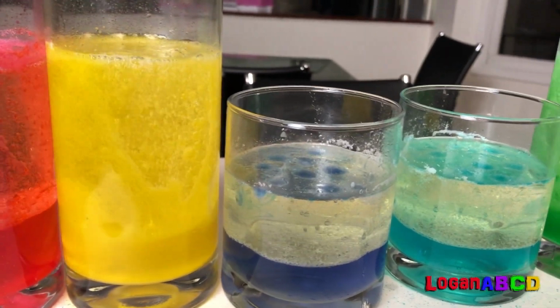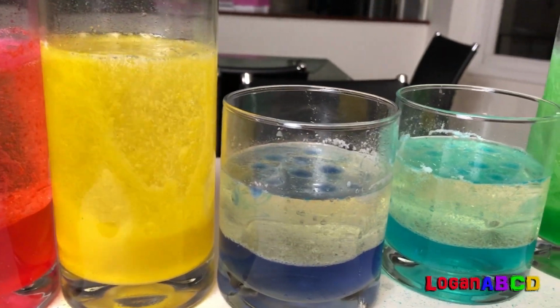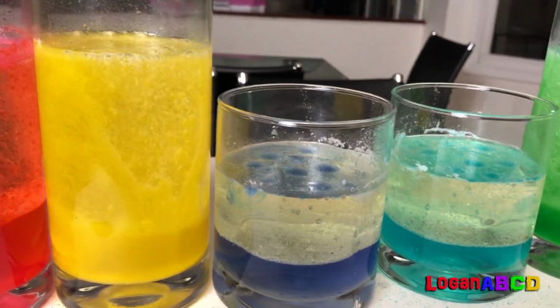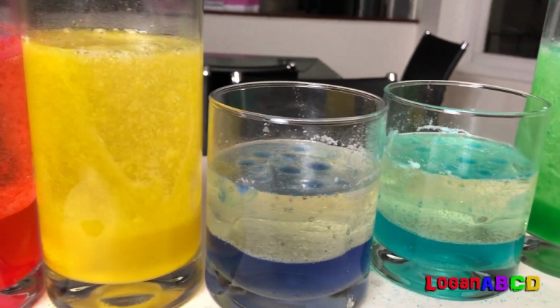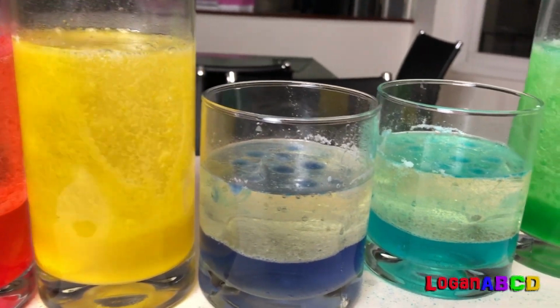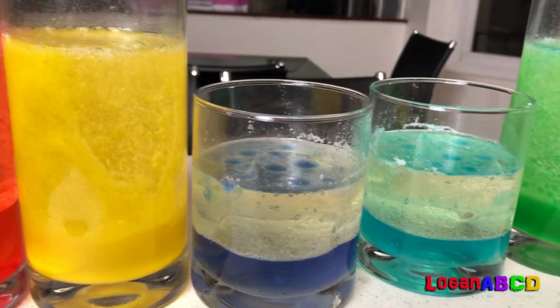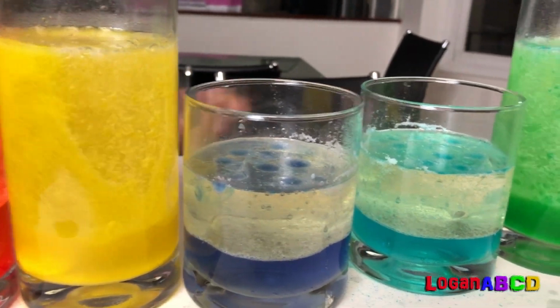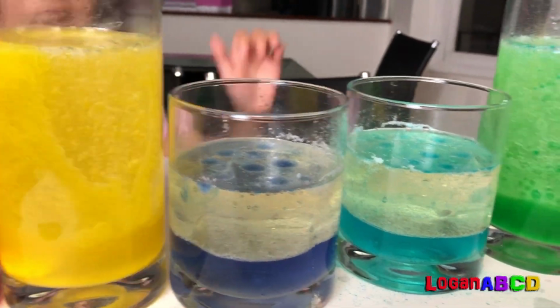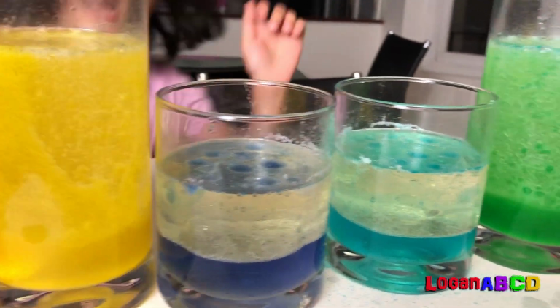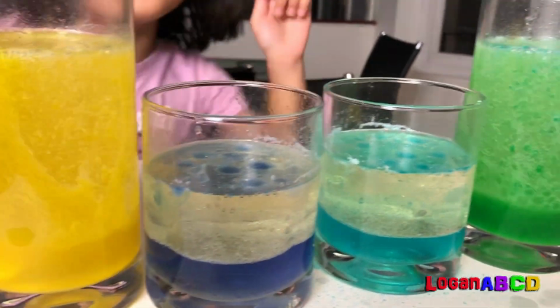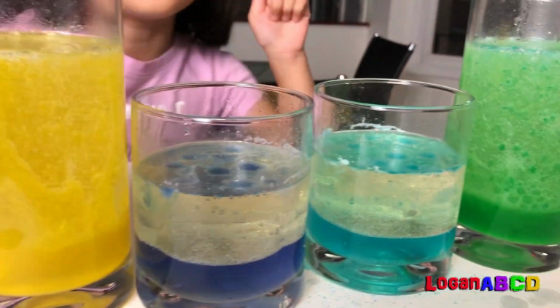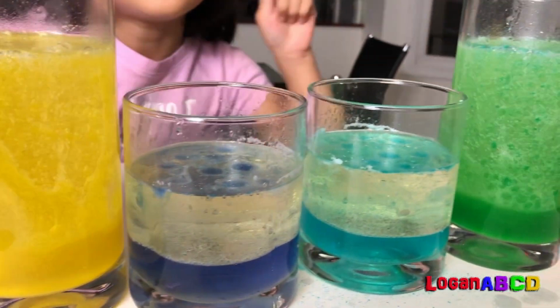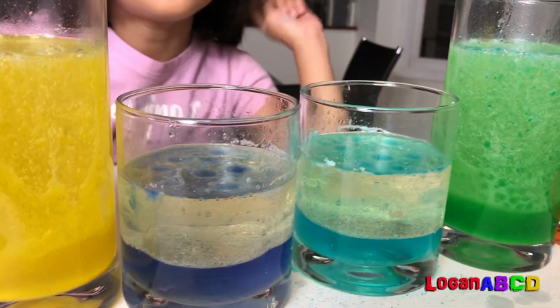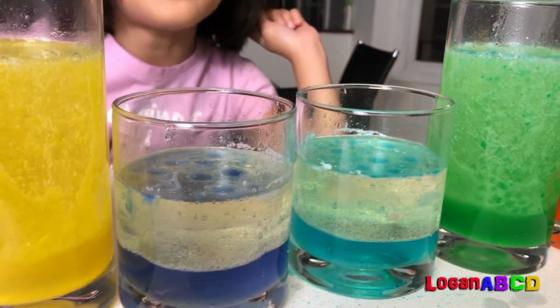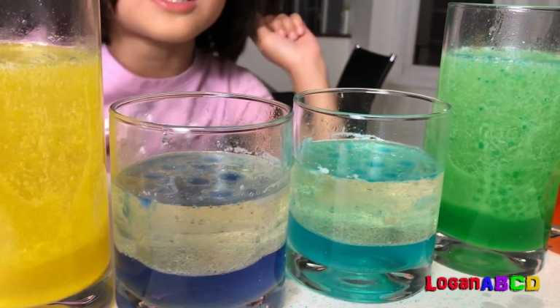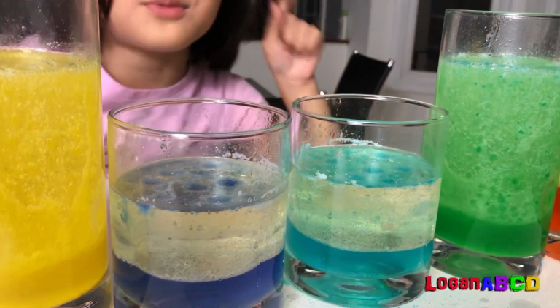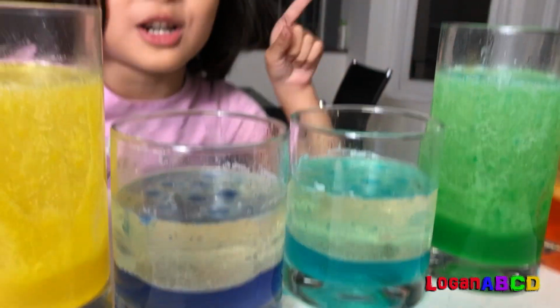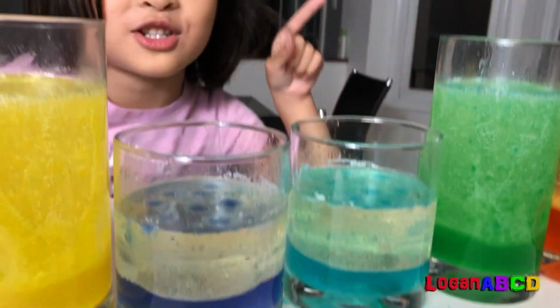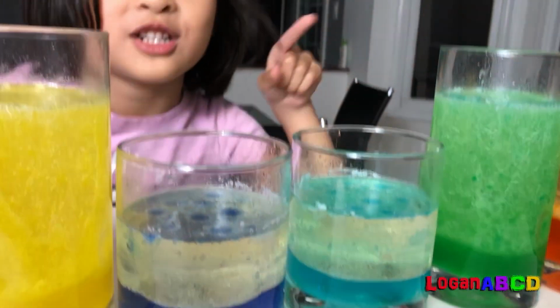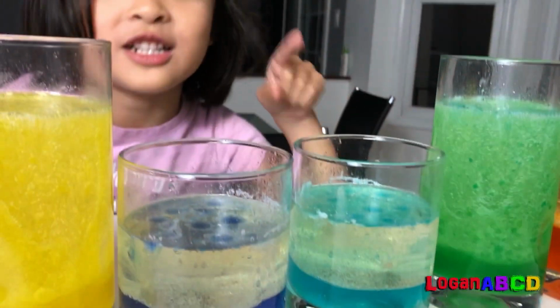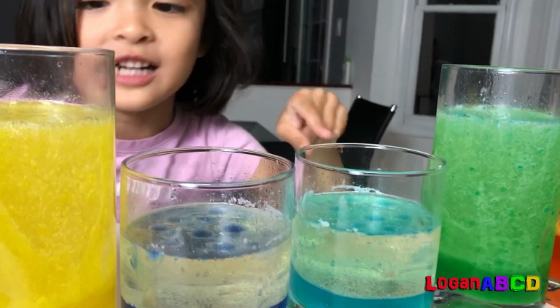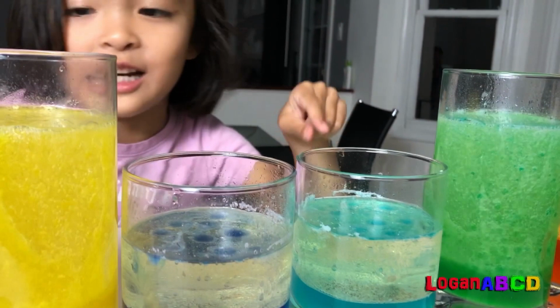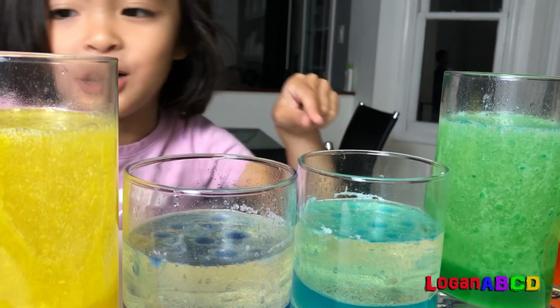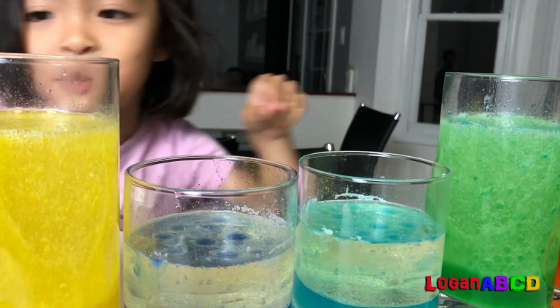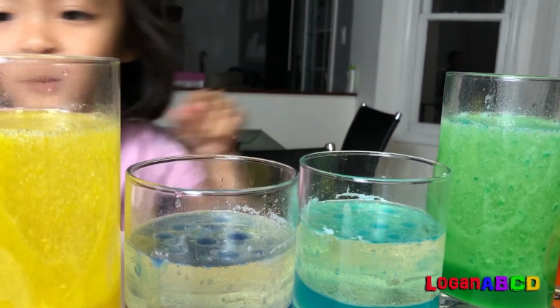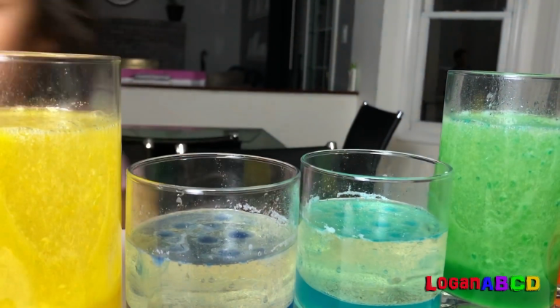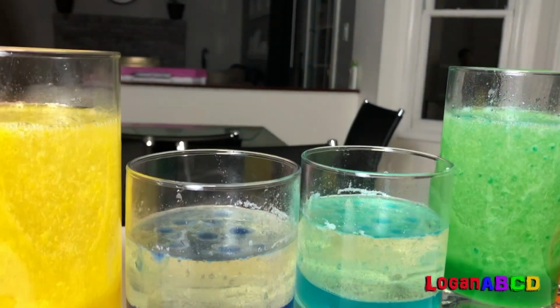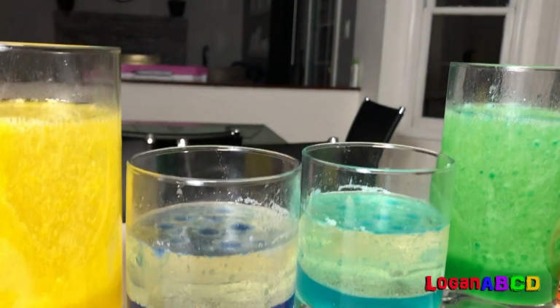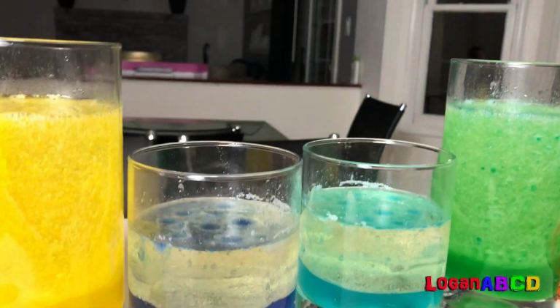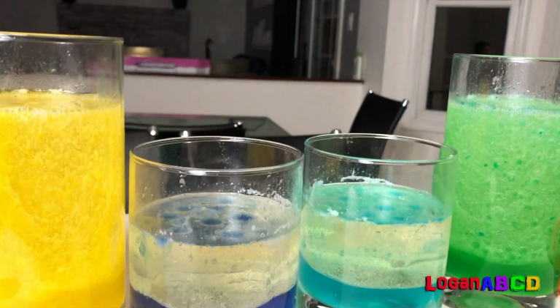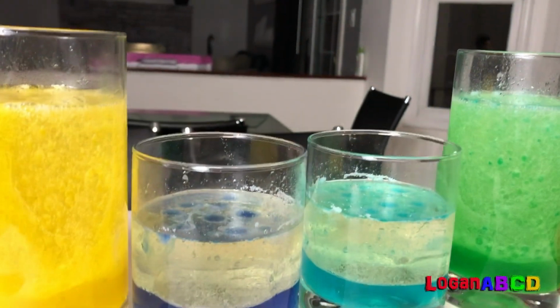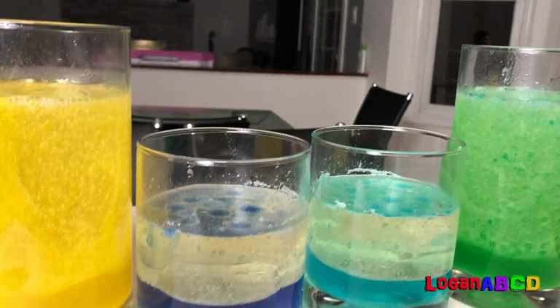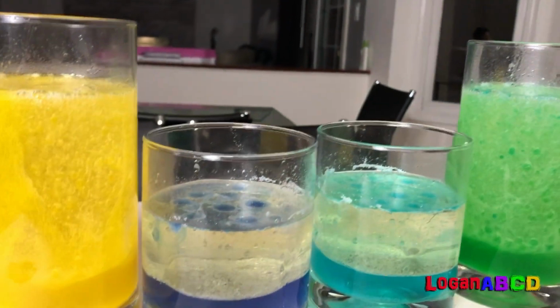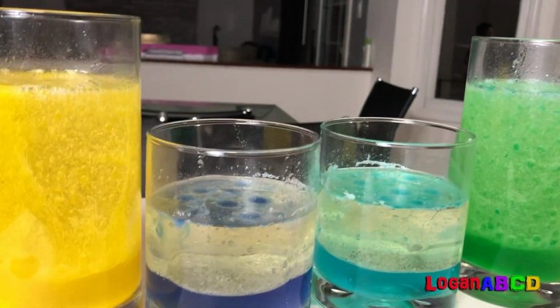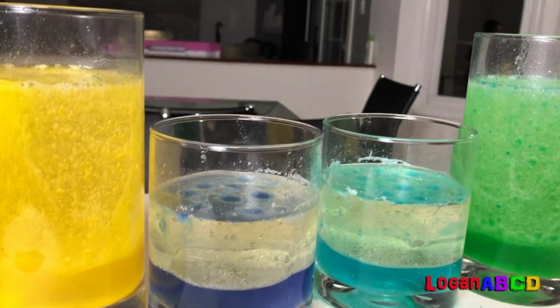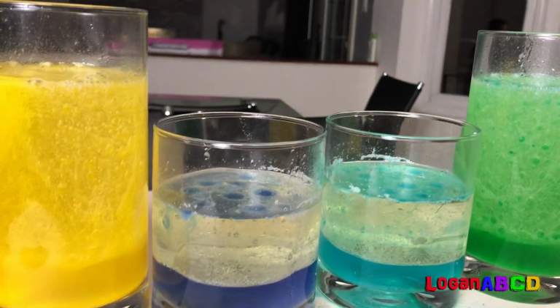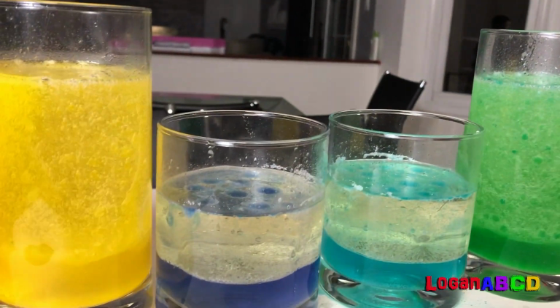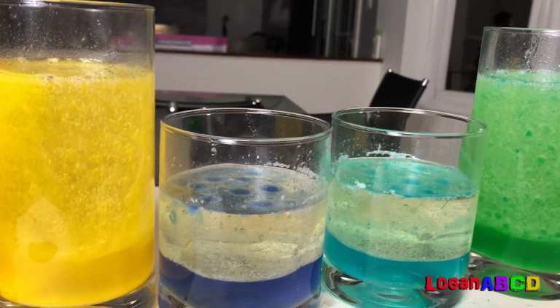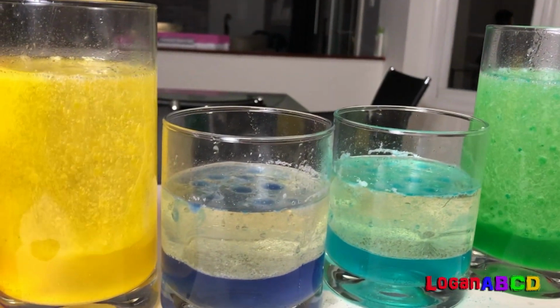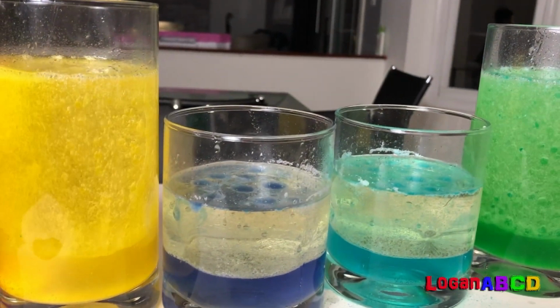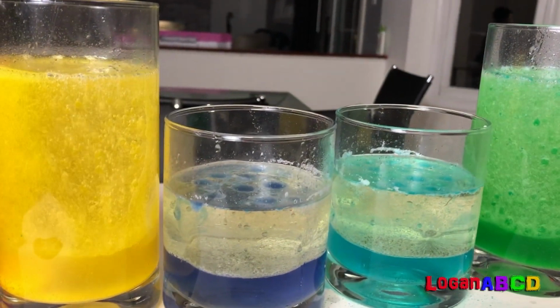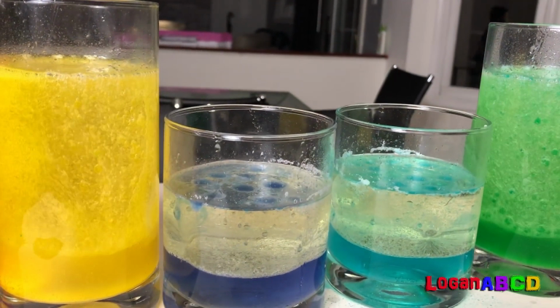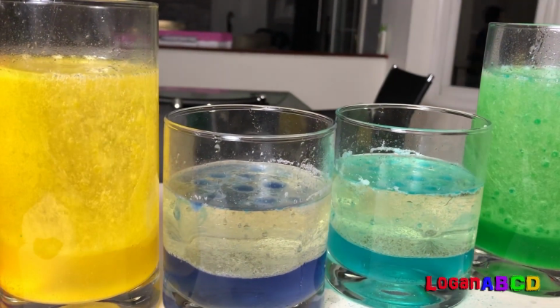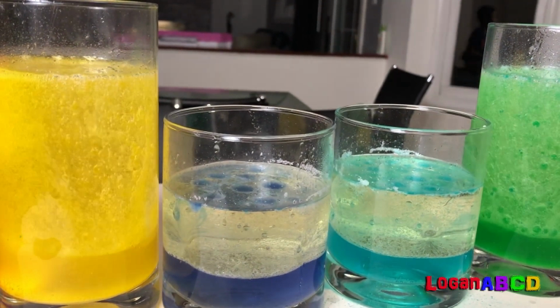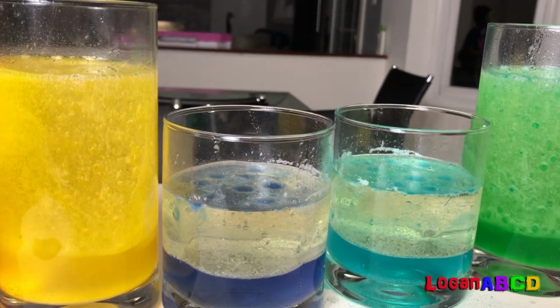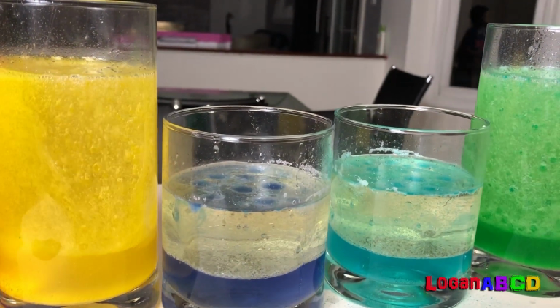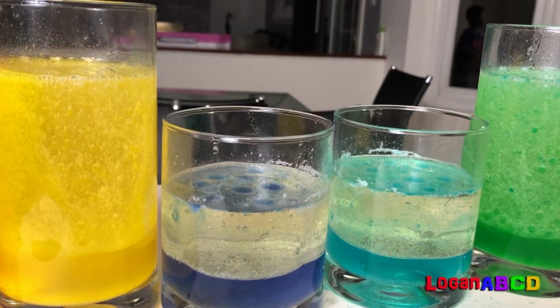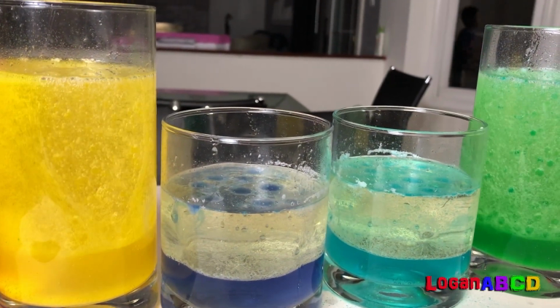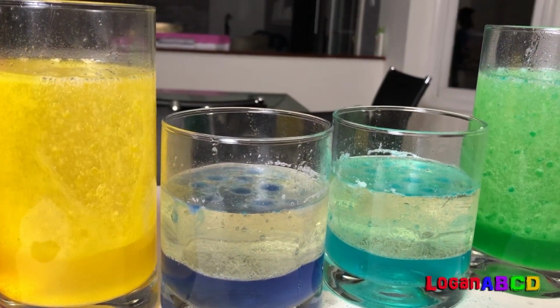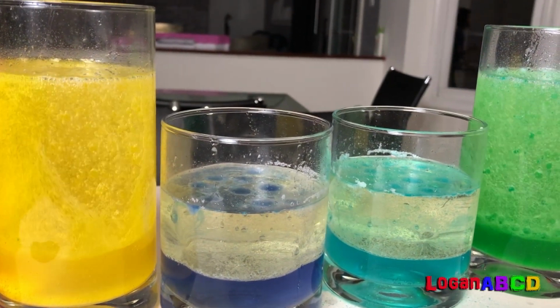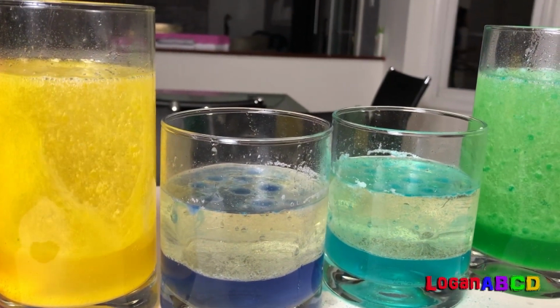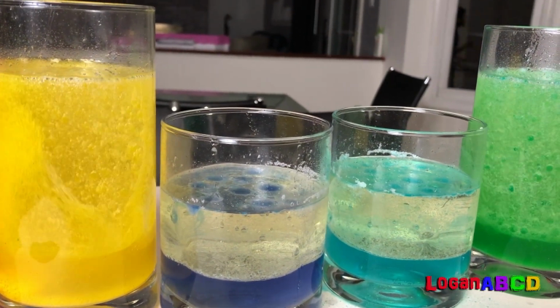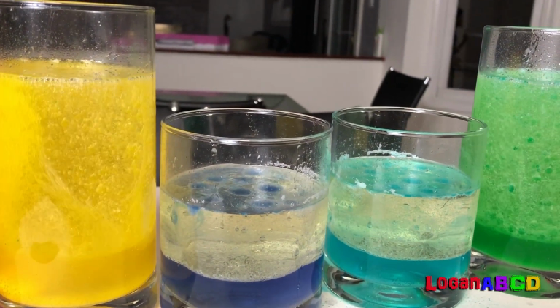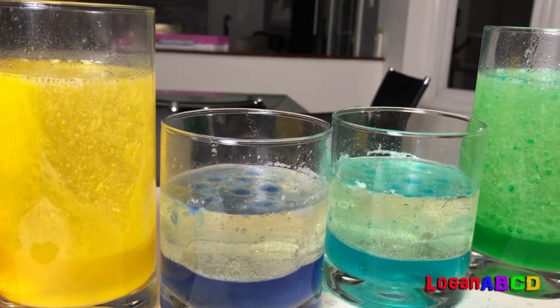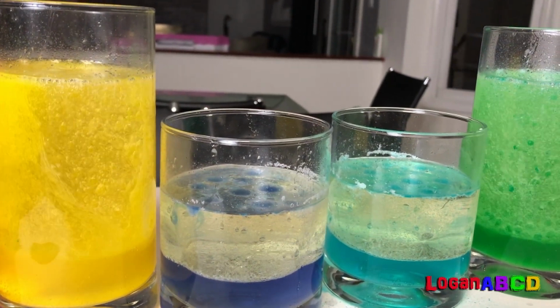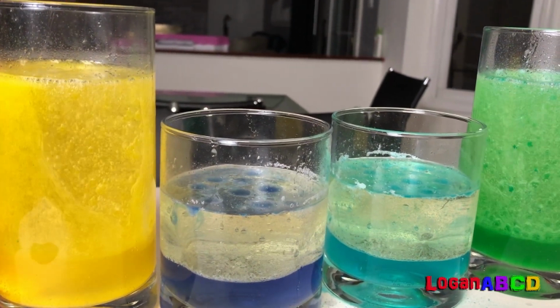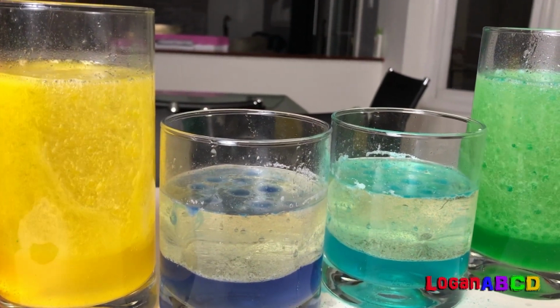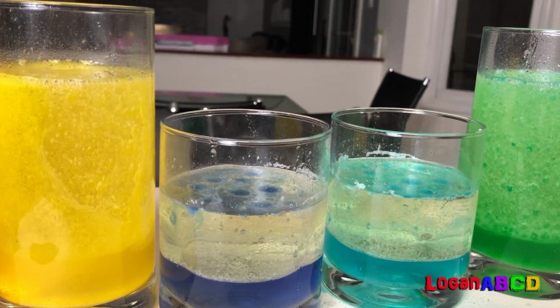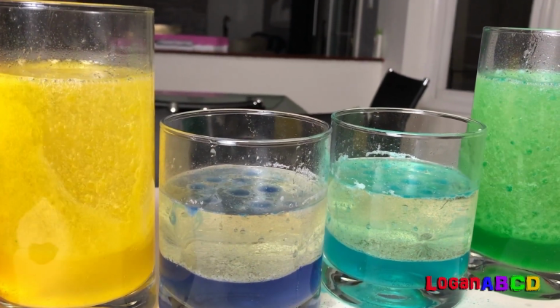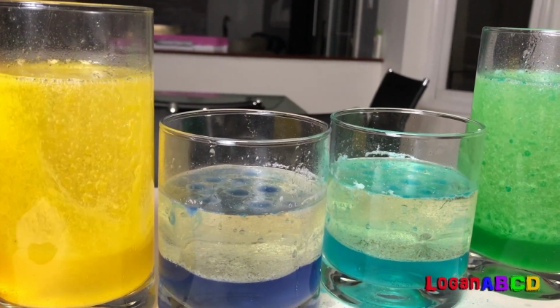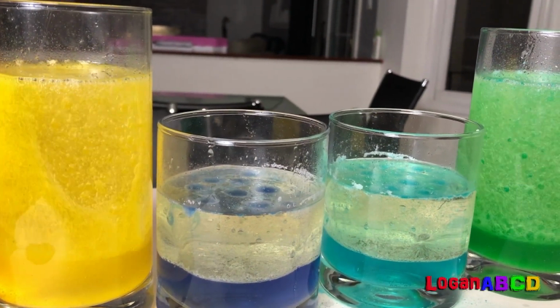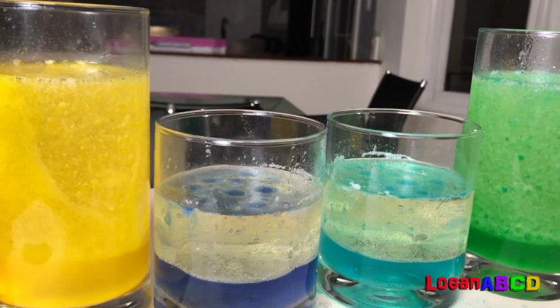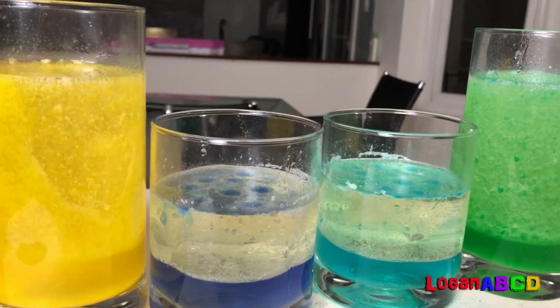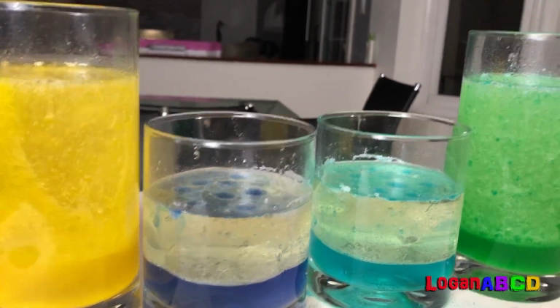Guys, guys — you must watch the colors. Seriously, I have to say, that was weird.